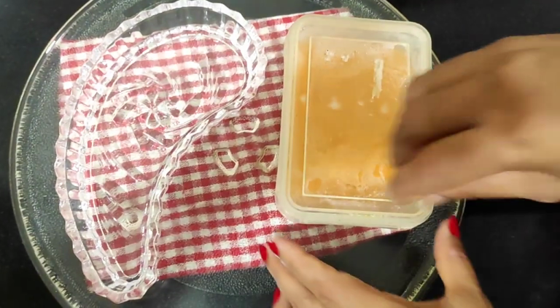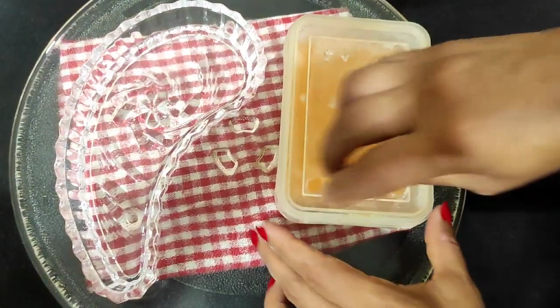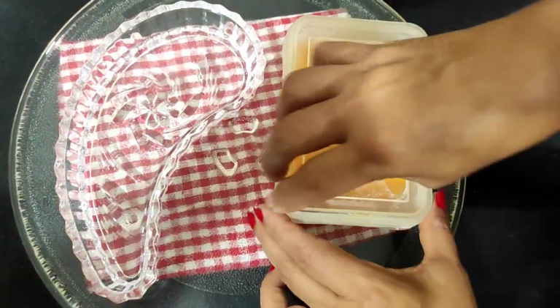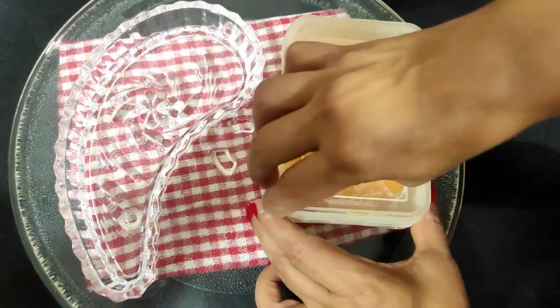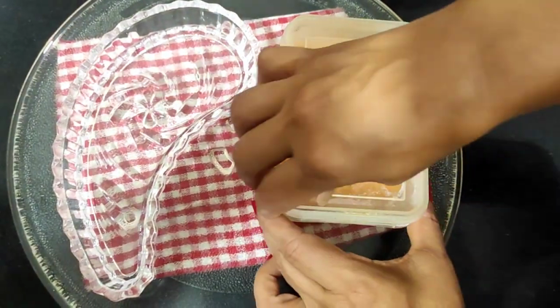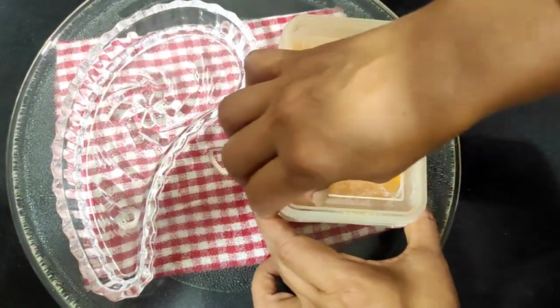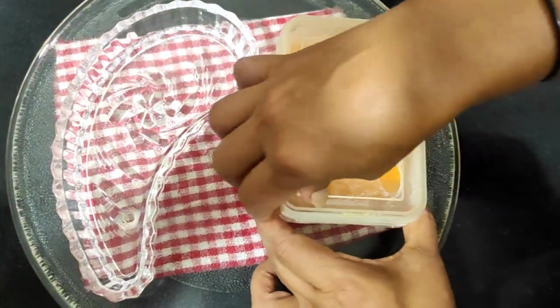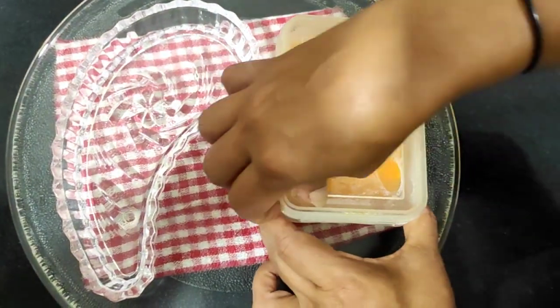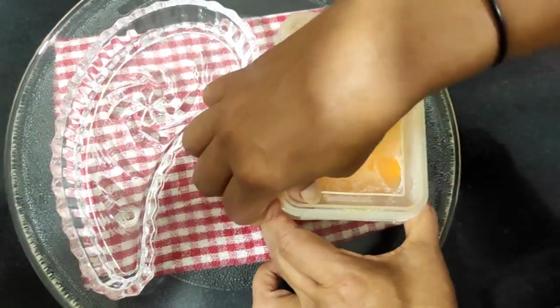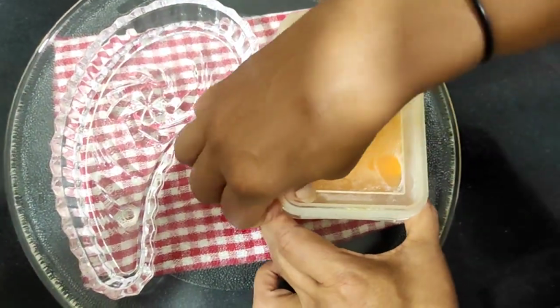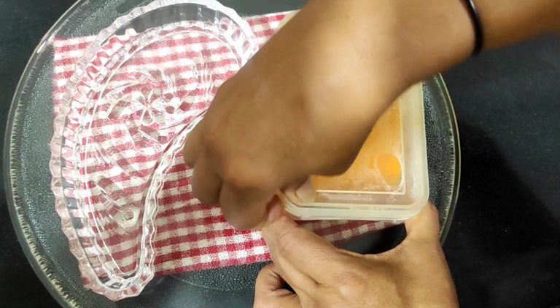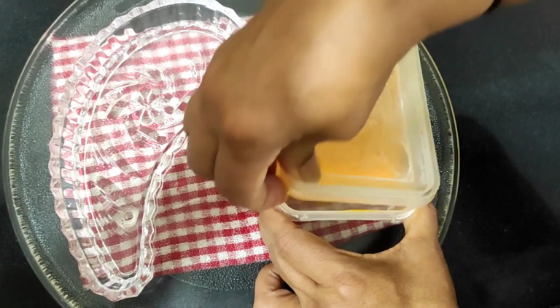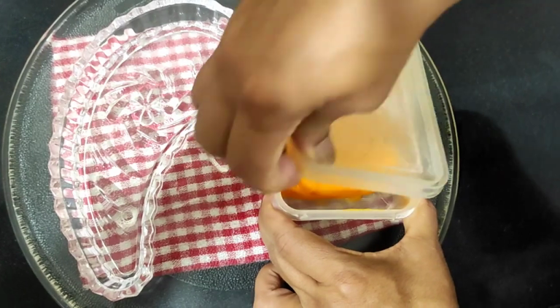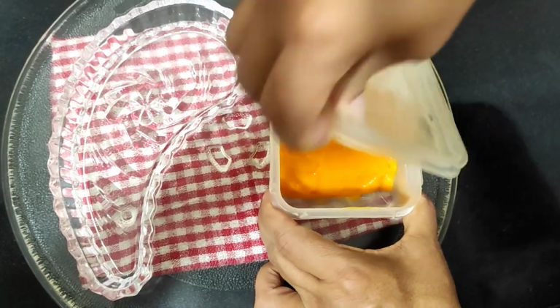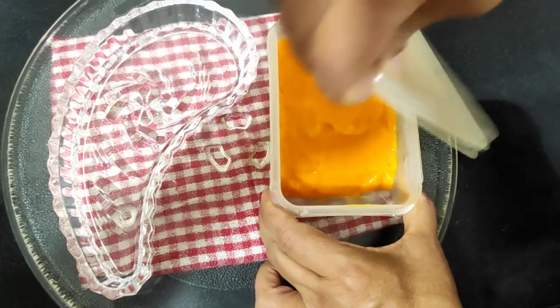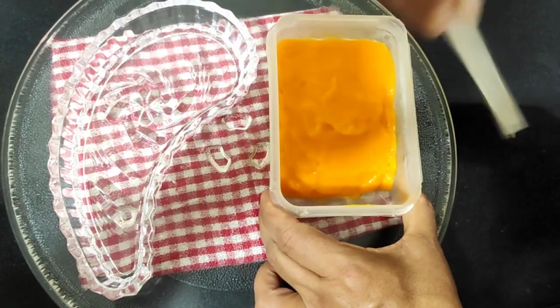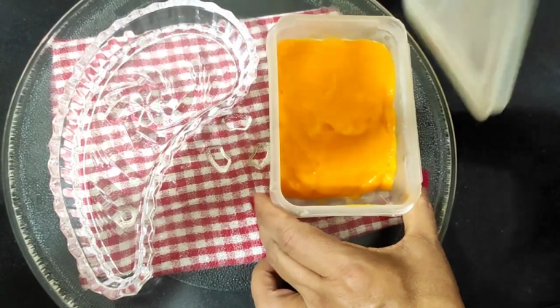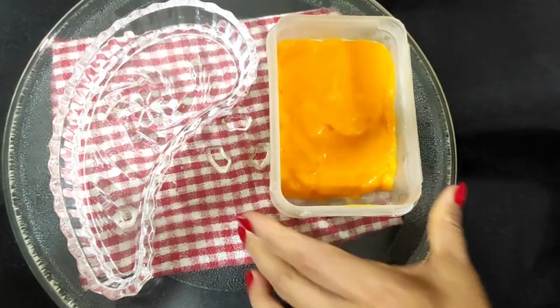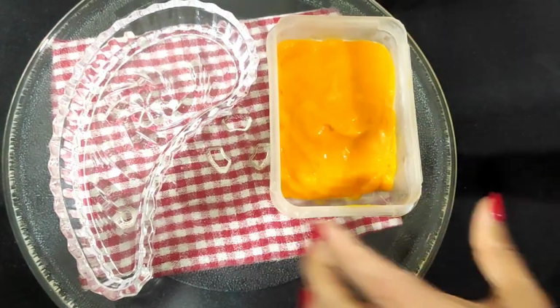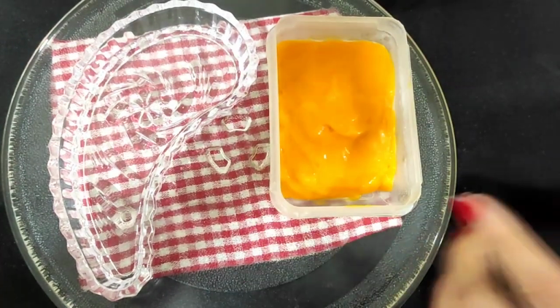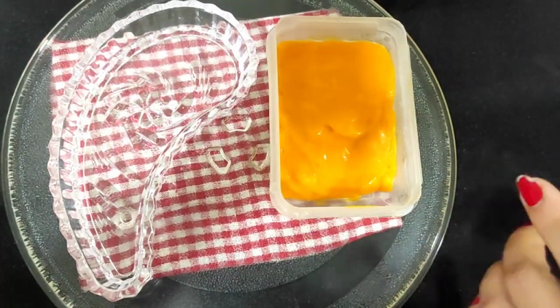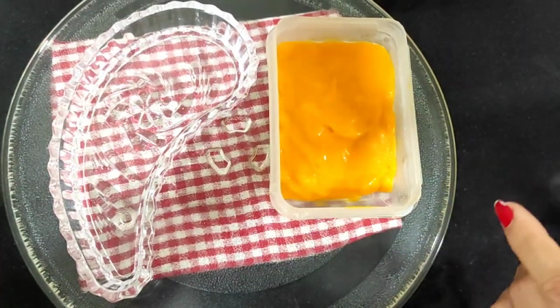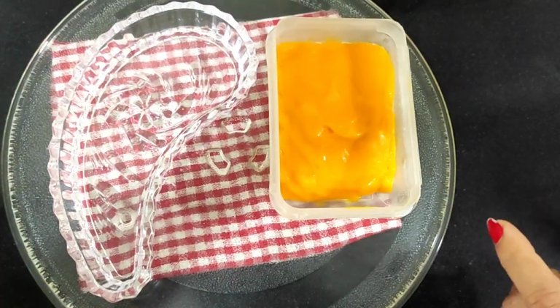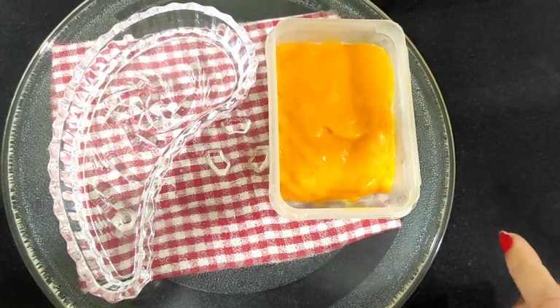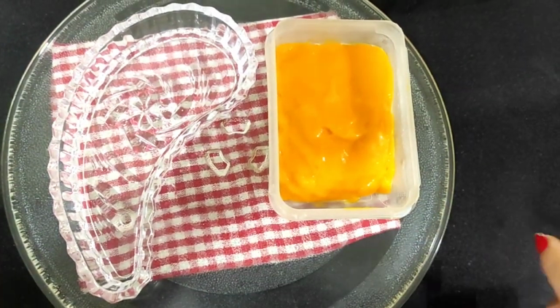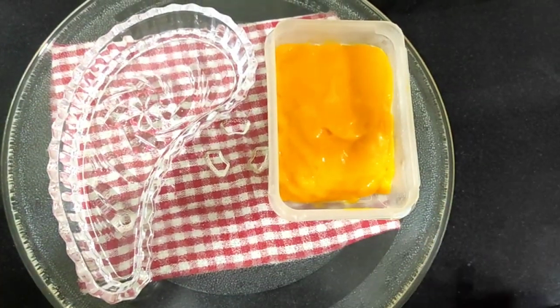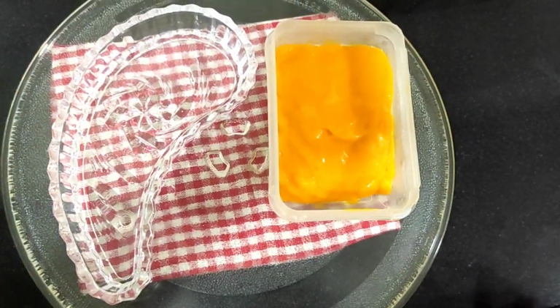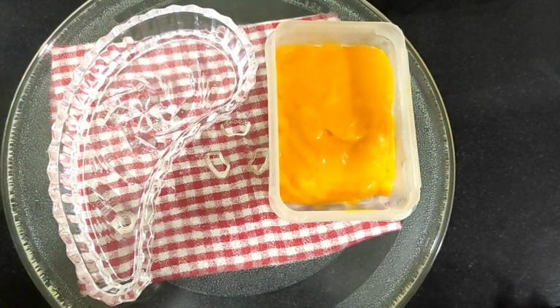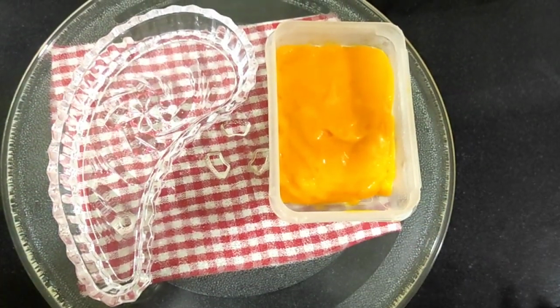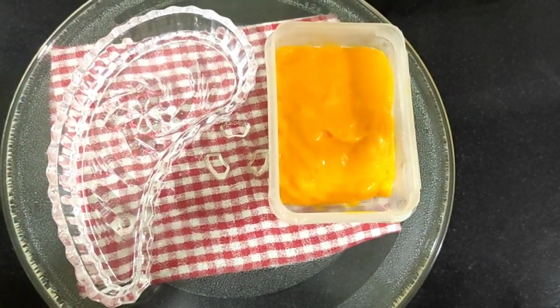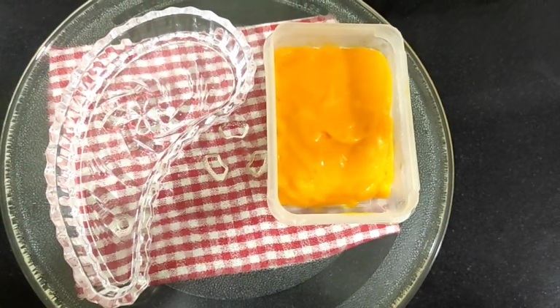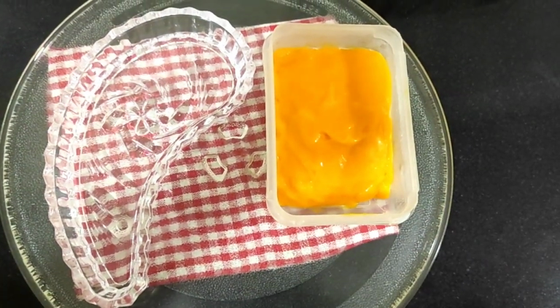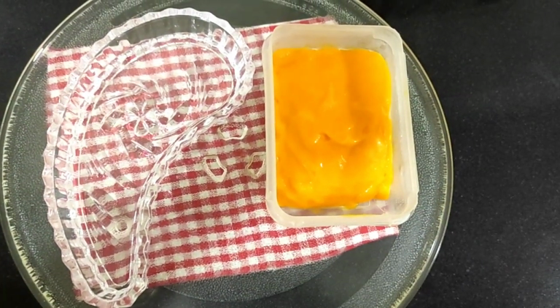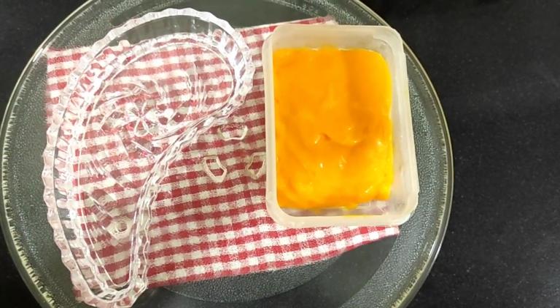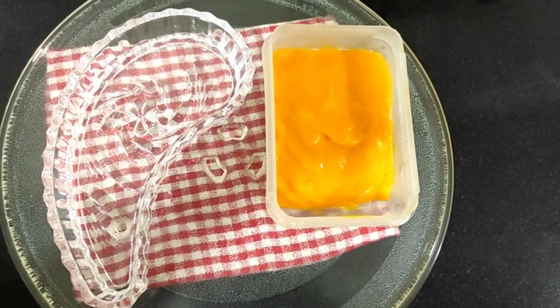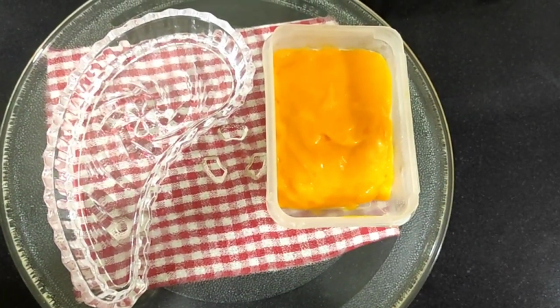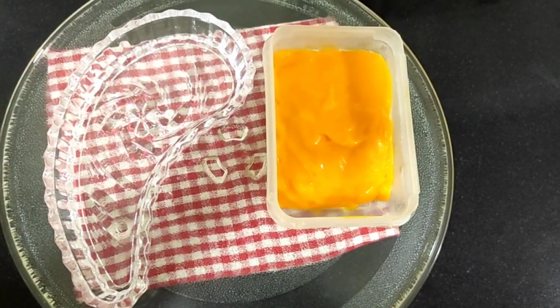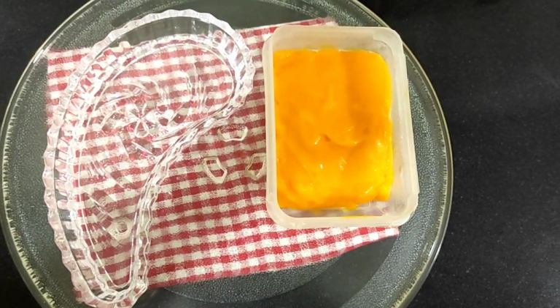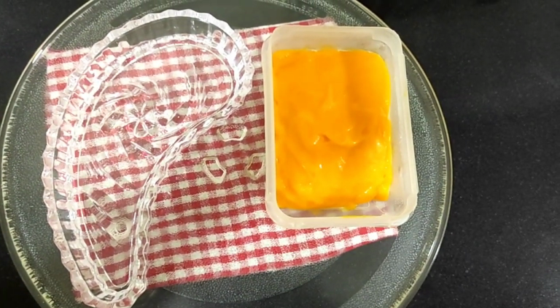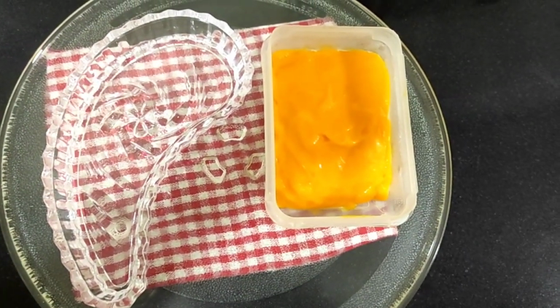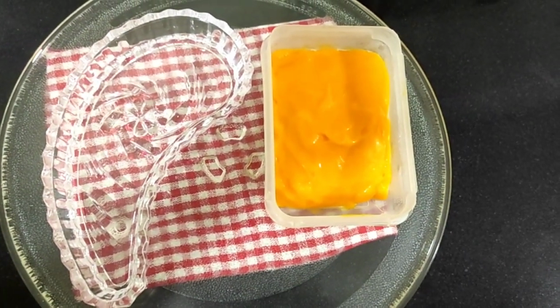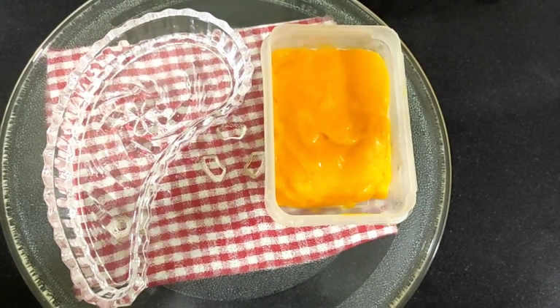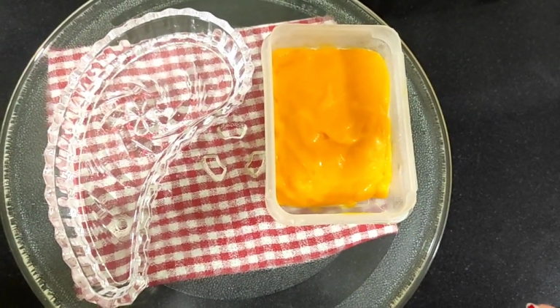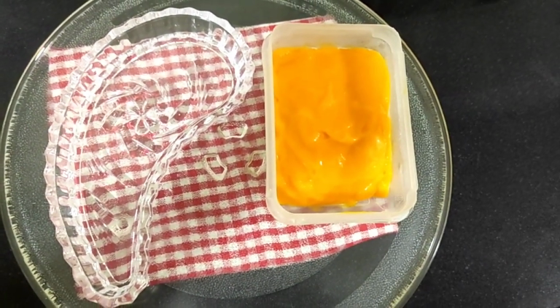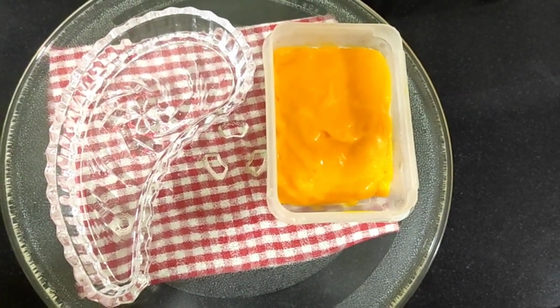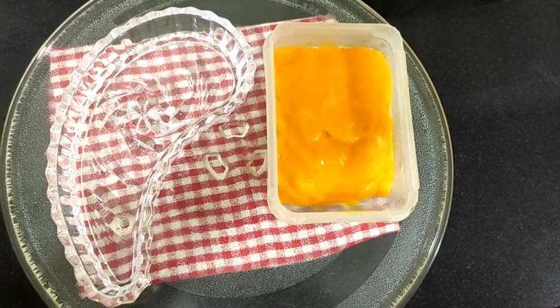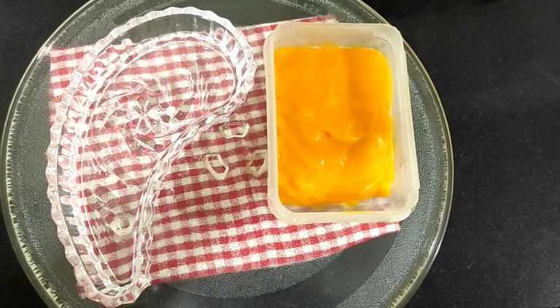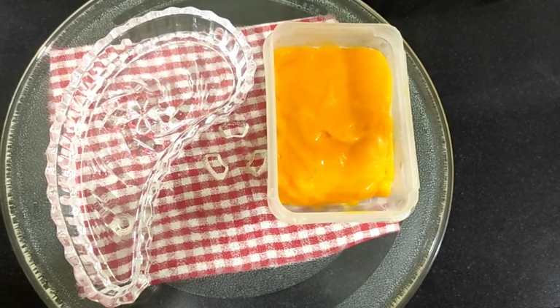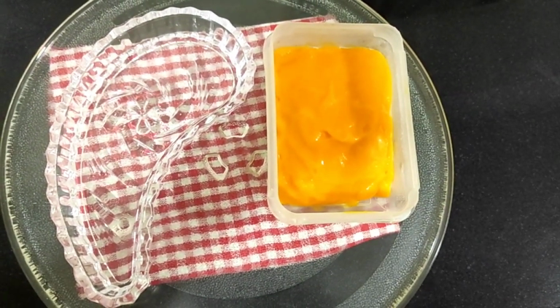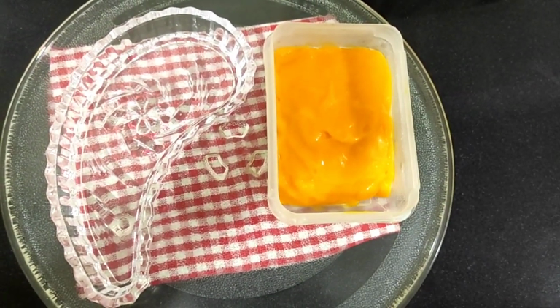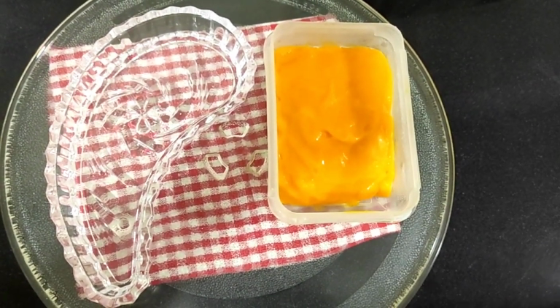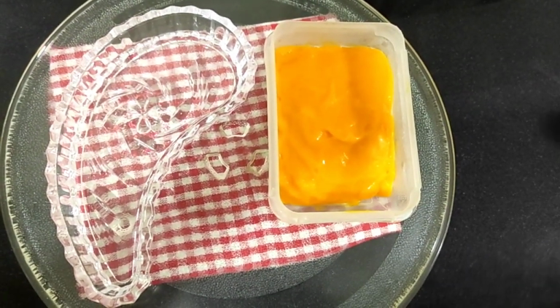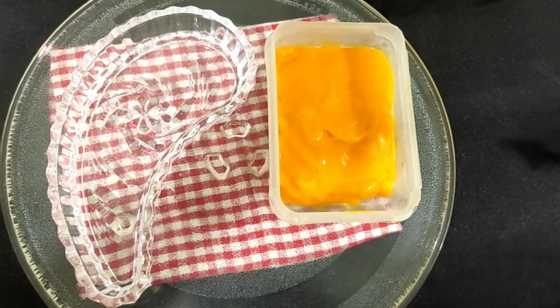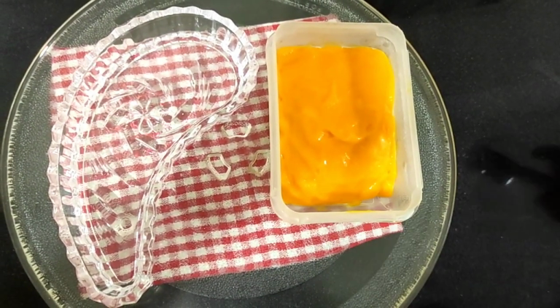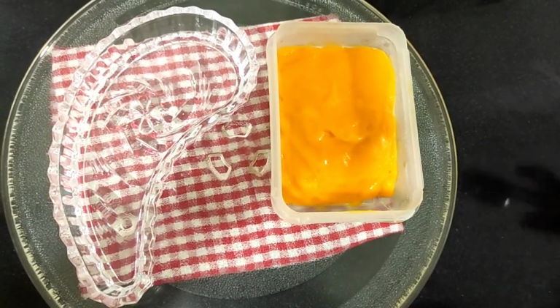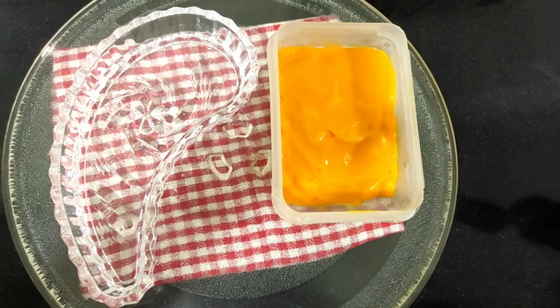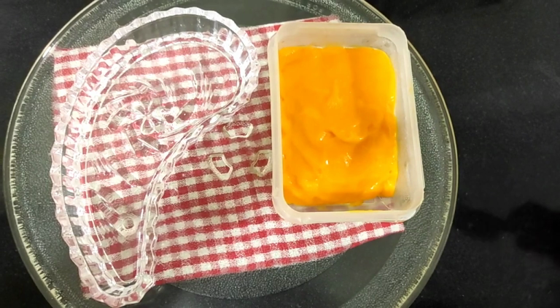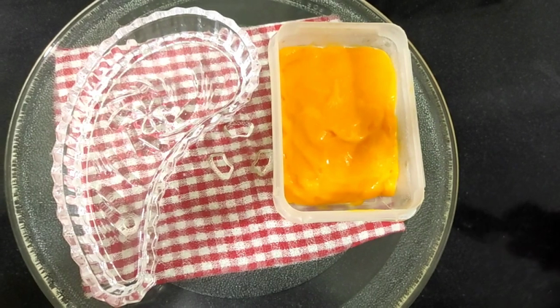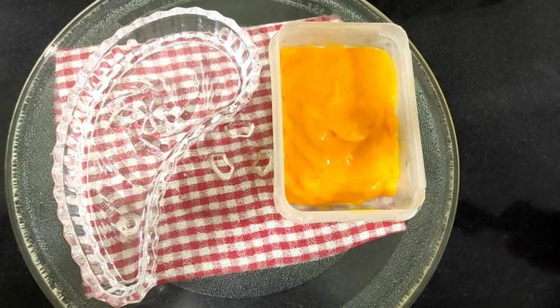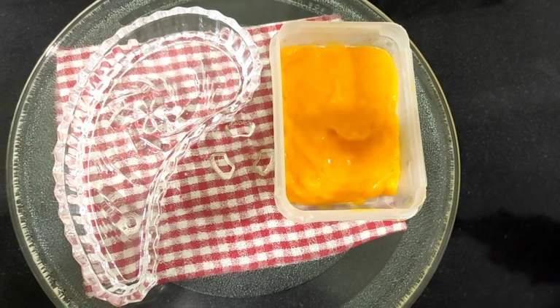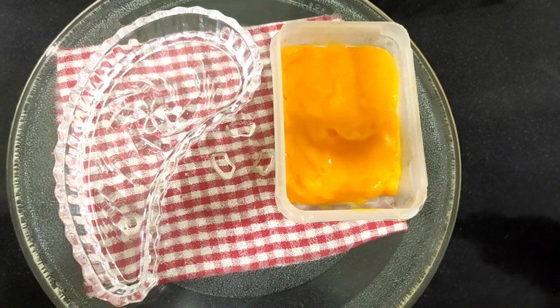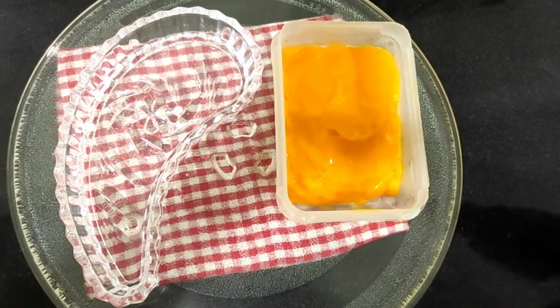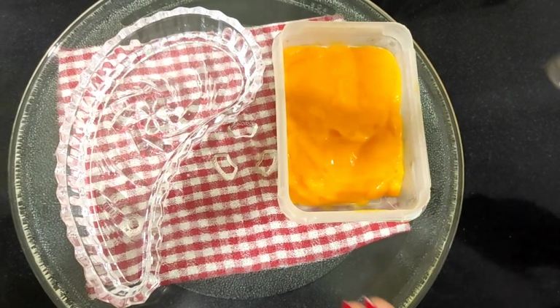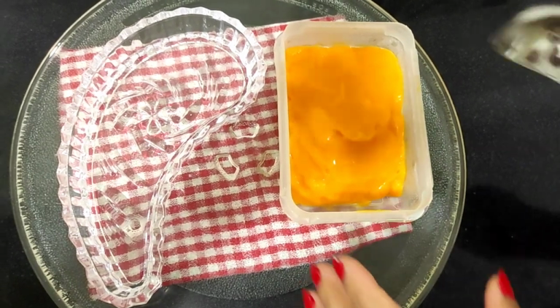So now here we will open the container and the mango sorbet has set very well. Now we will serve it out.